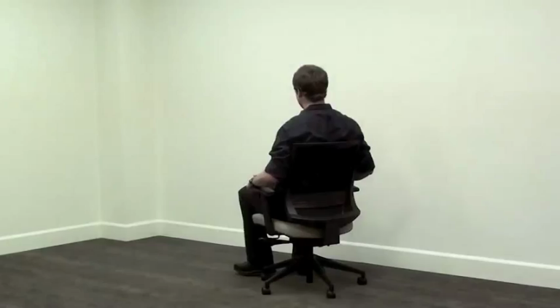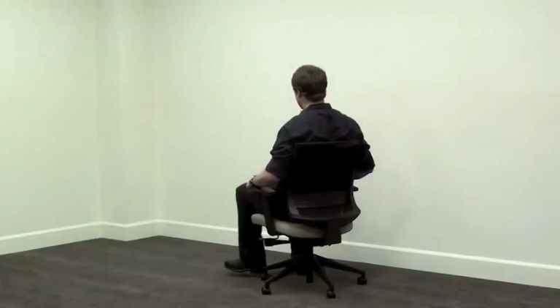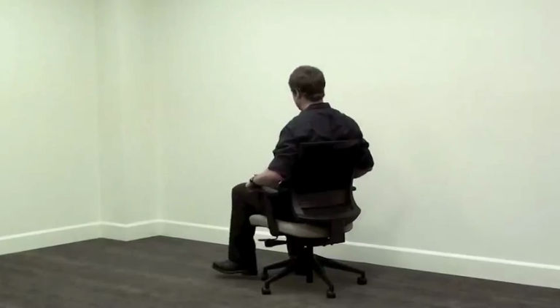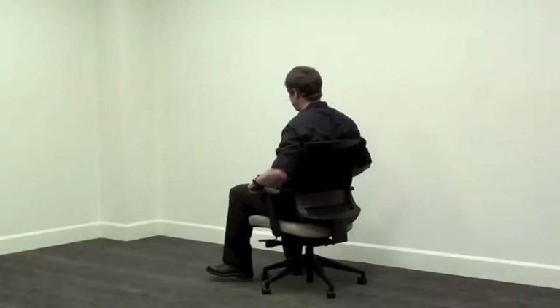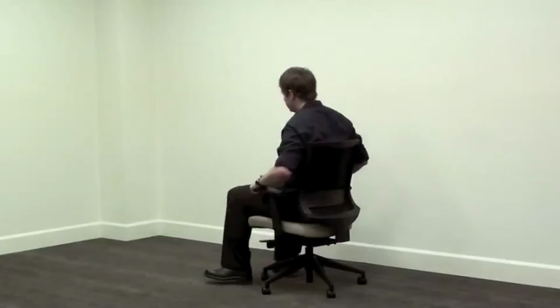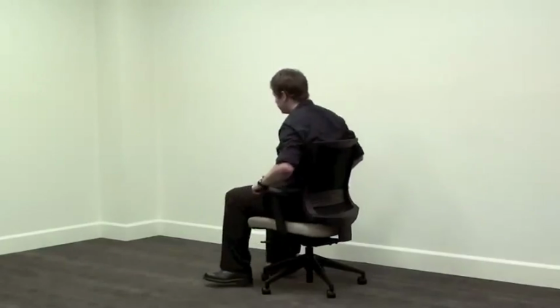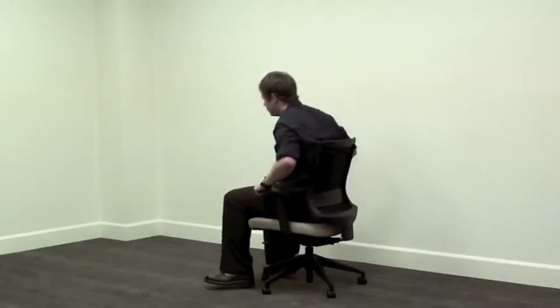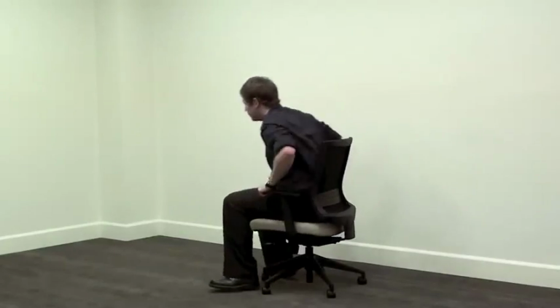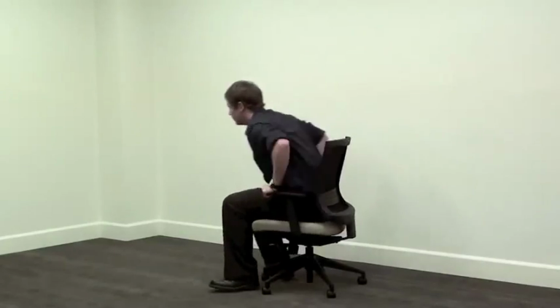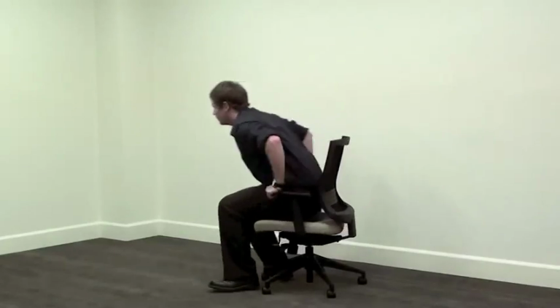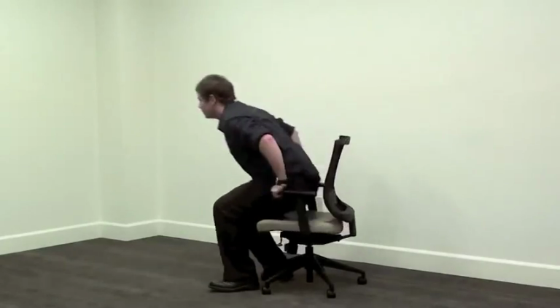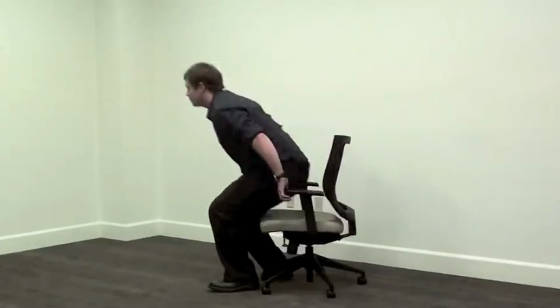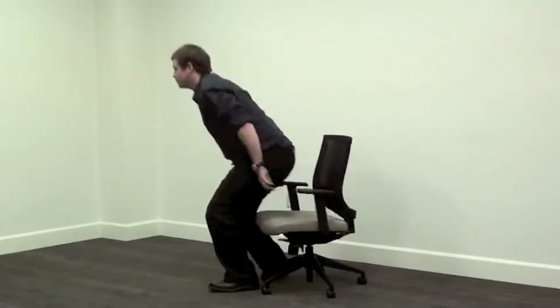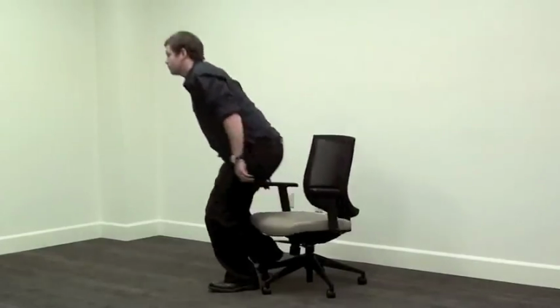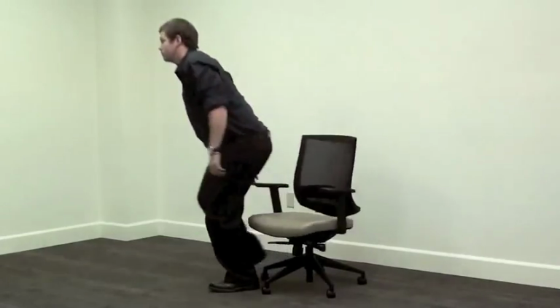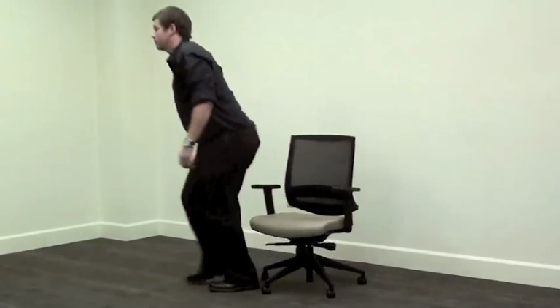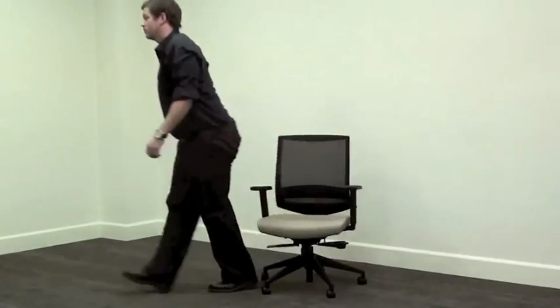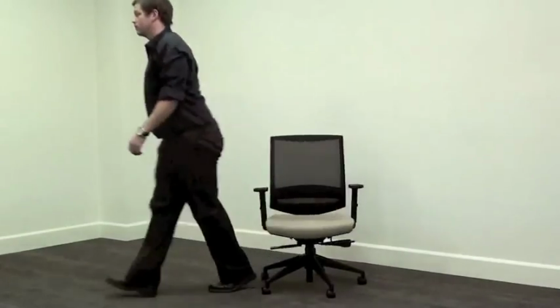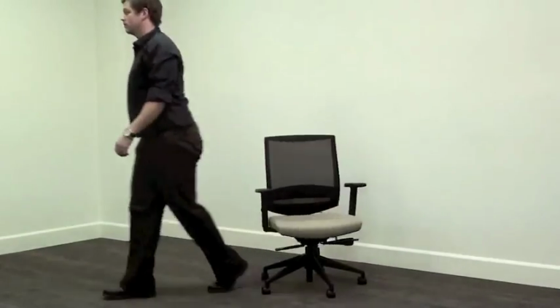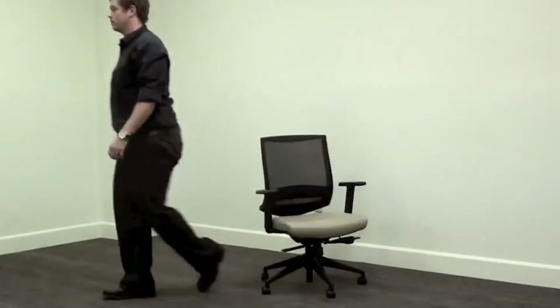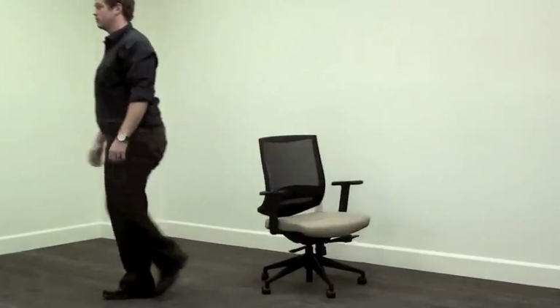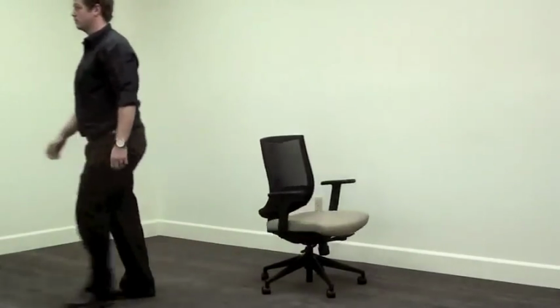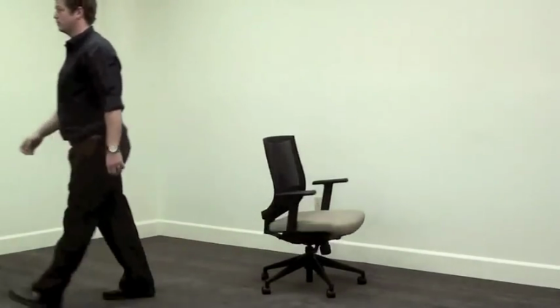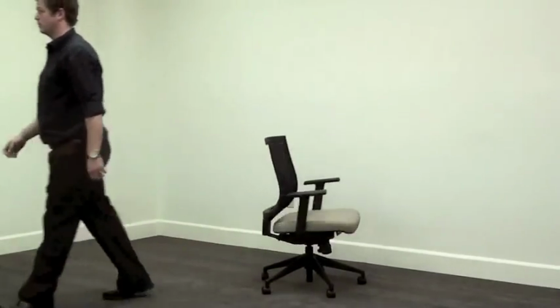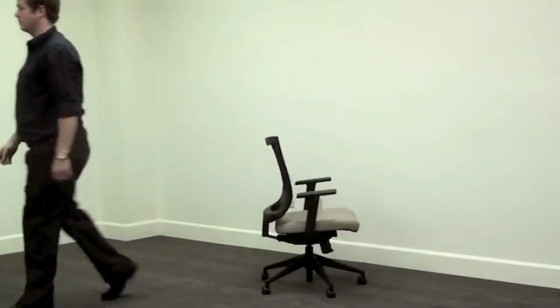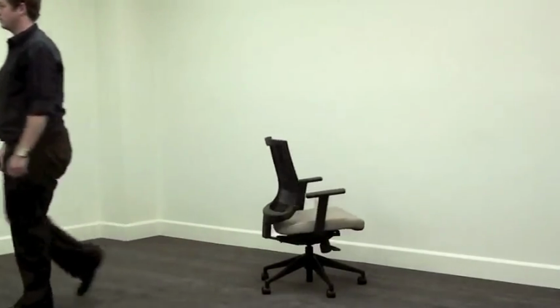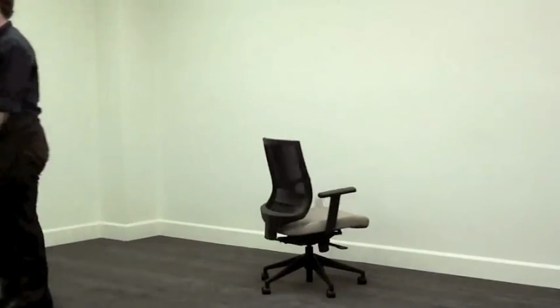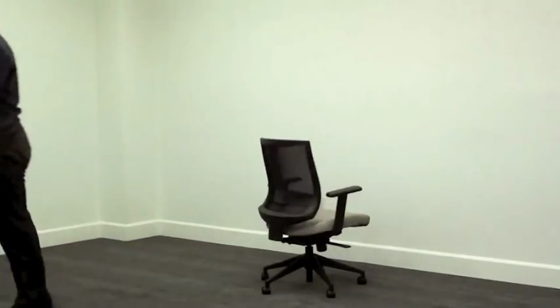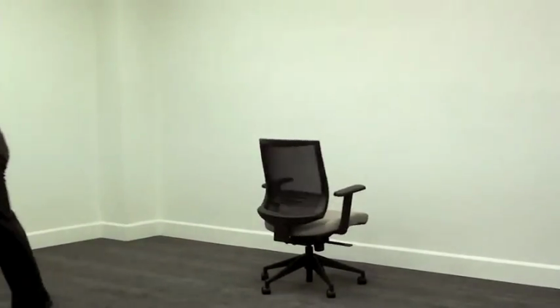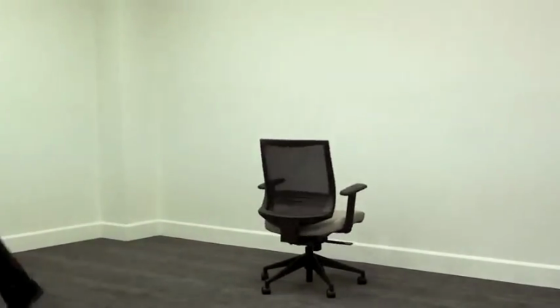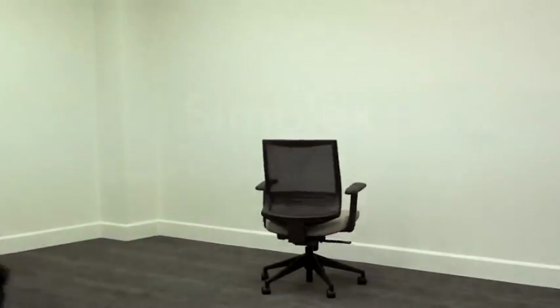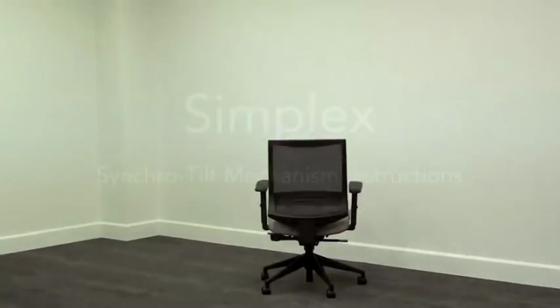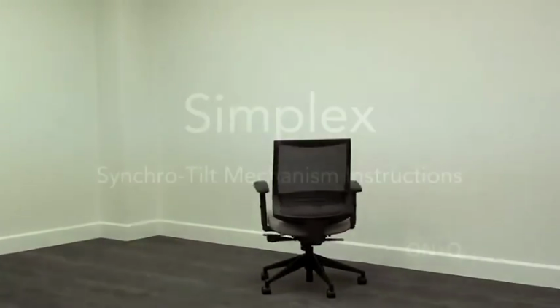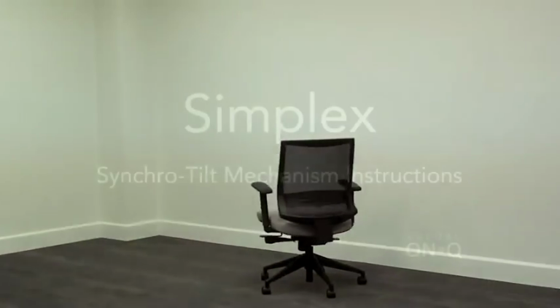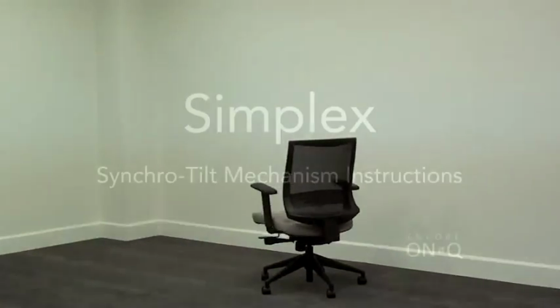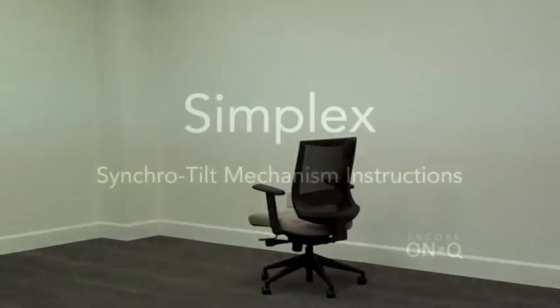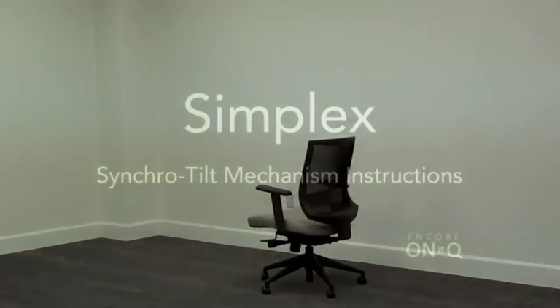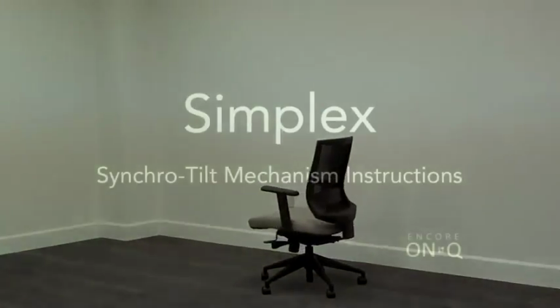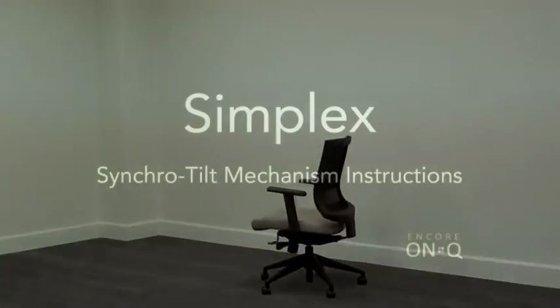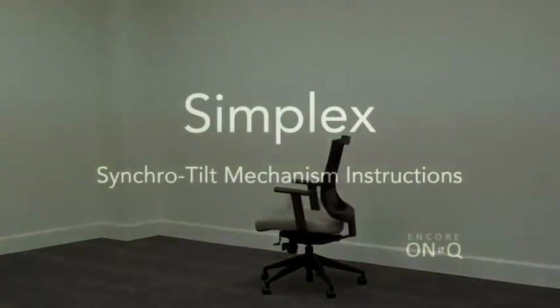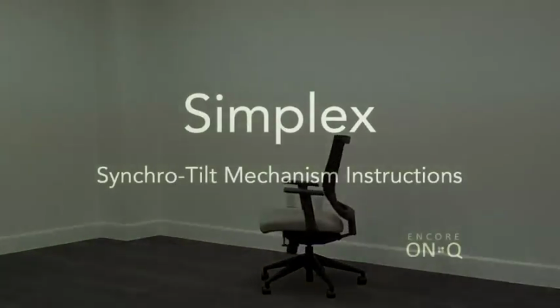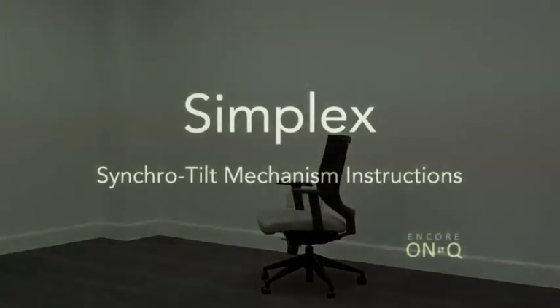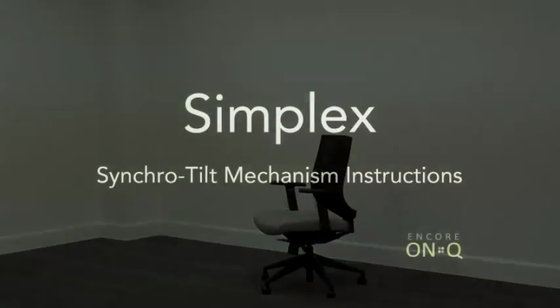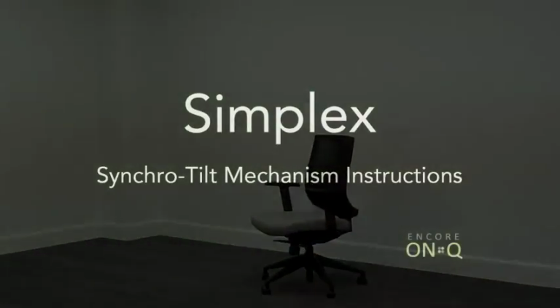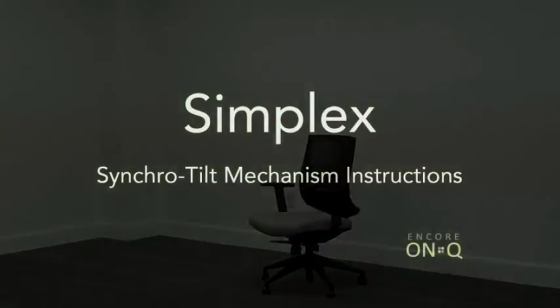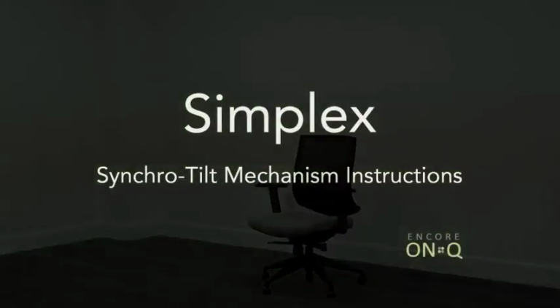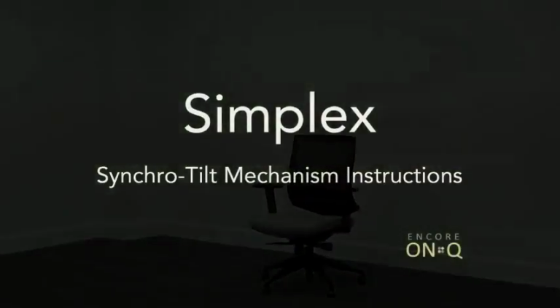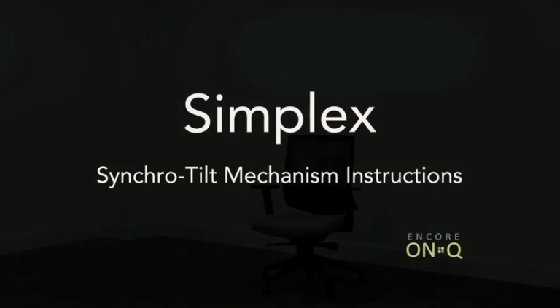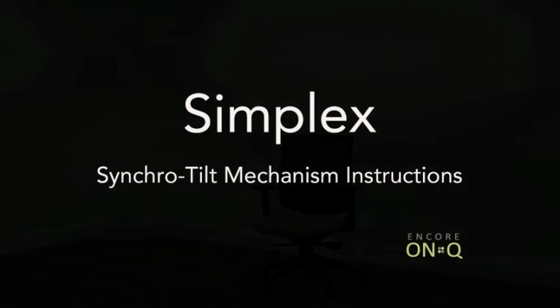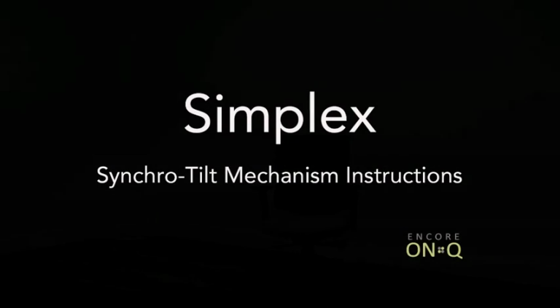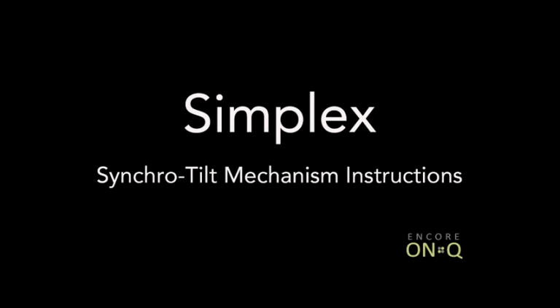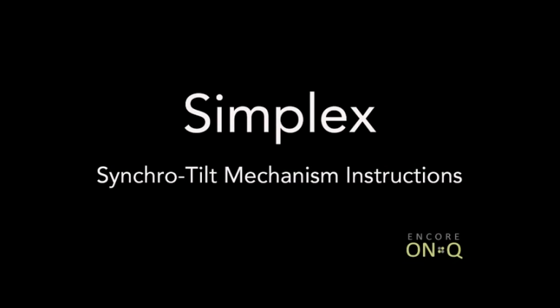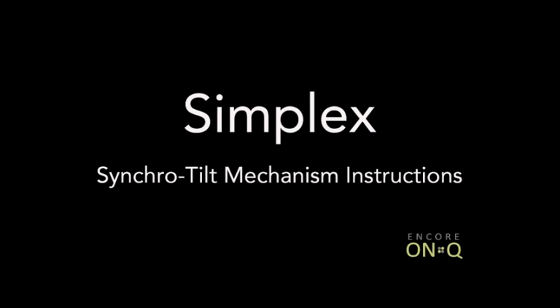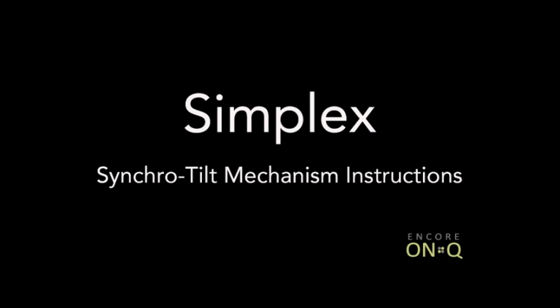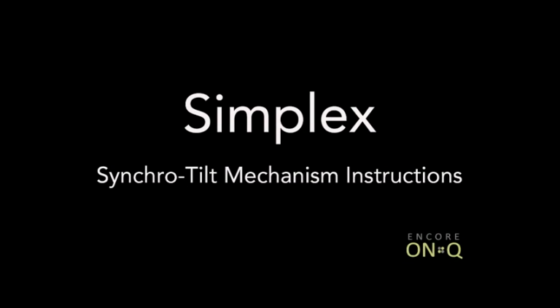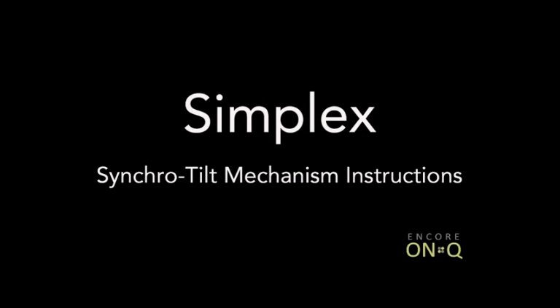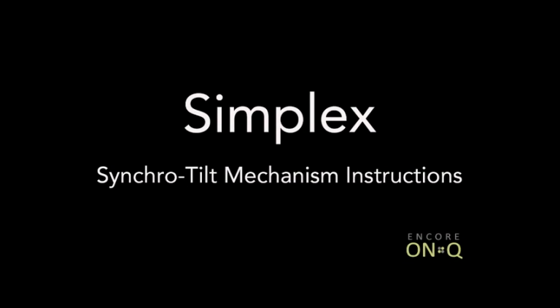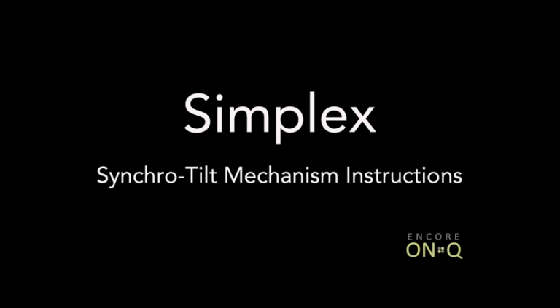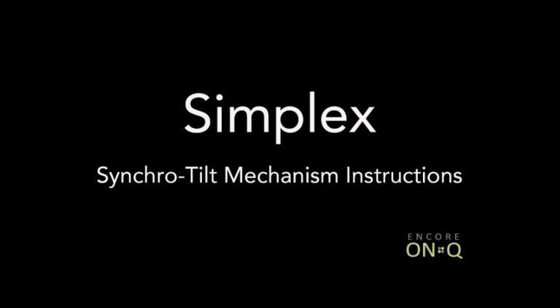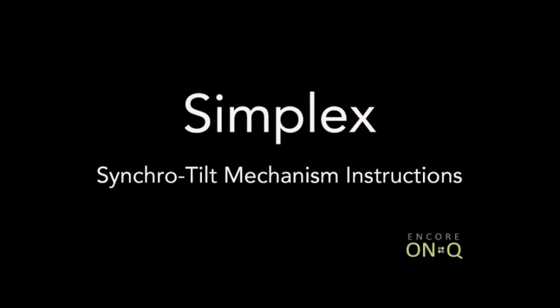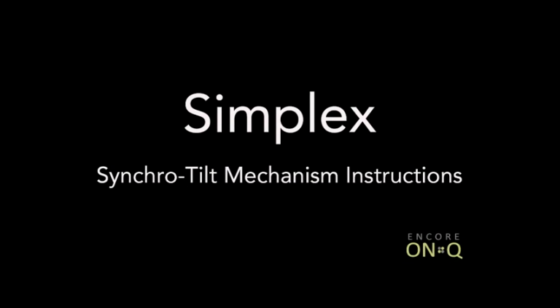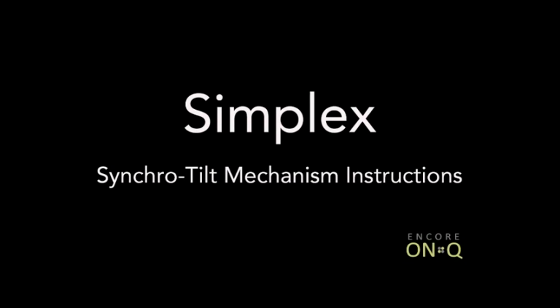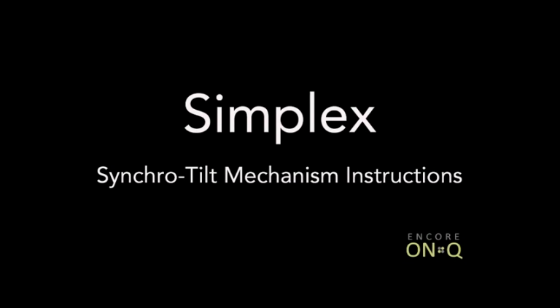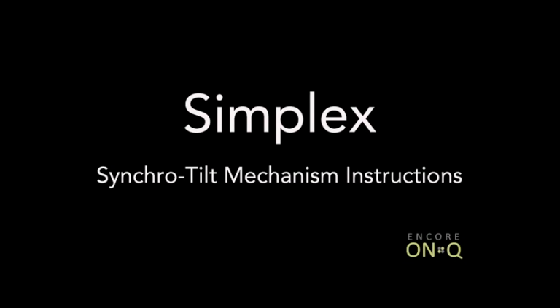And that concludes the adjustments for your Simplex Synchro Tilt Chair. Thank you for choosing Encore on Queue for your seating needs.